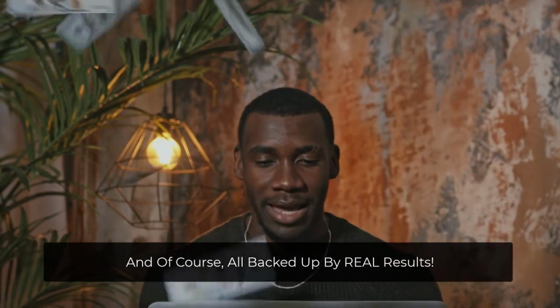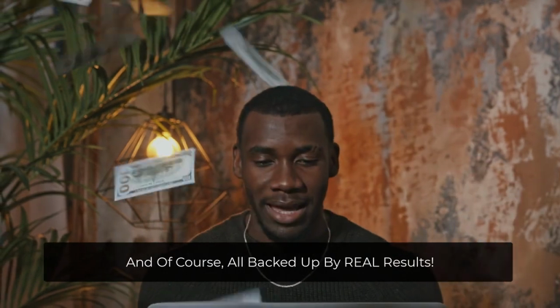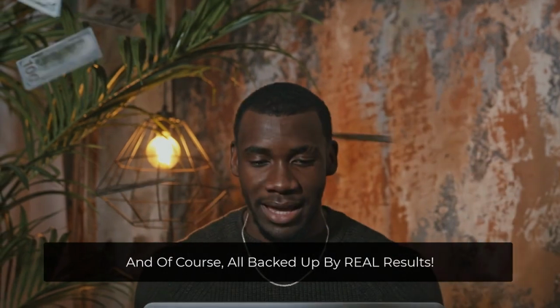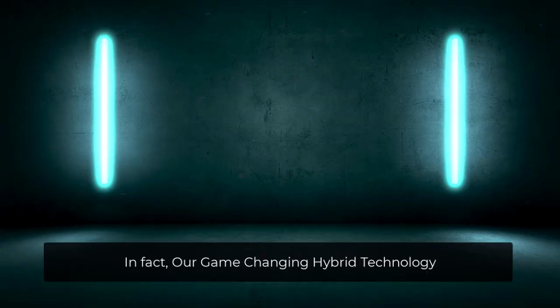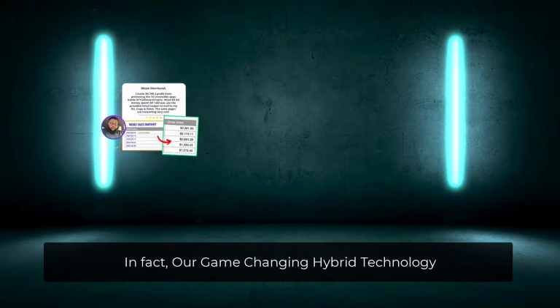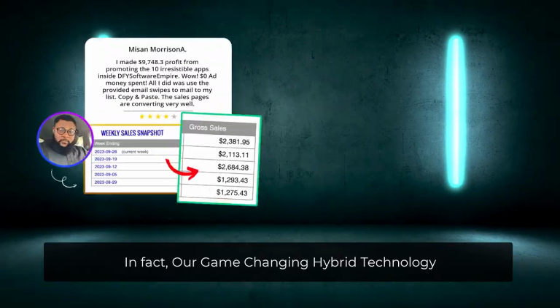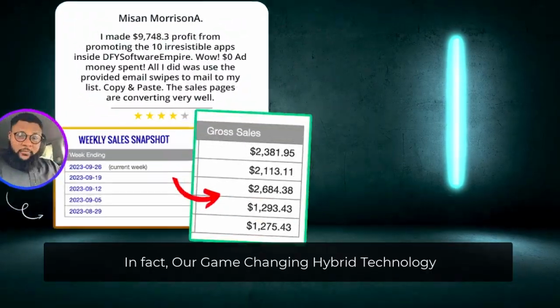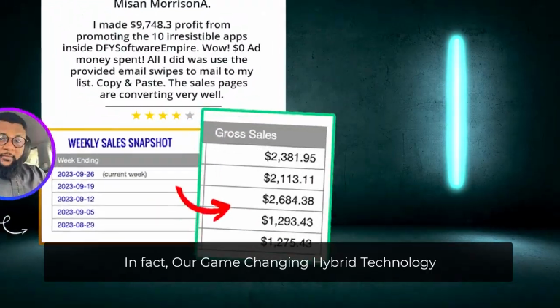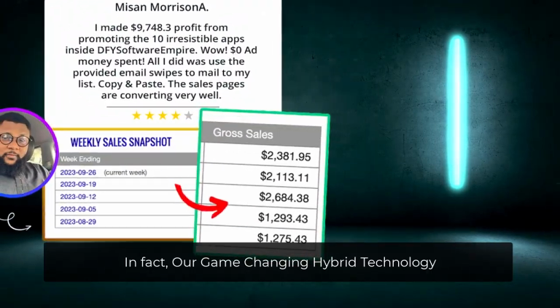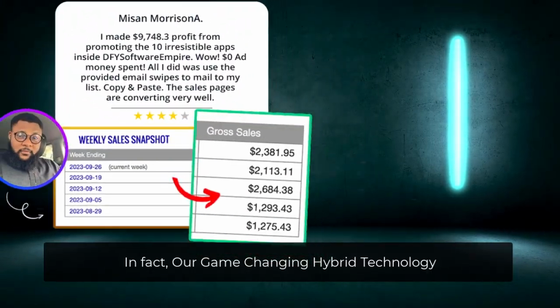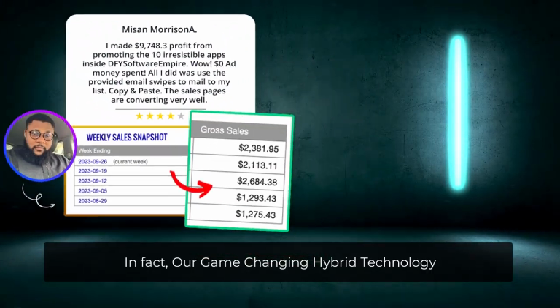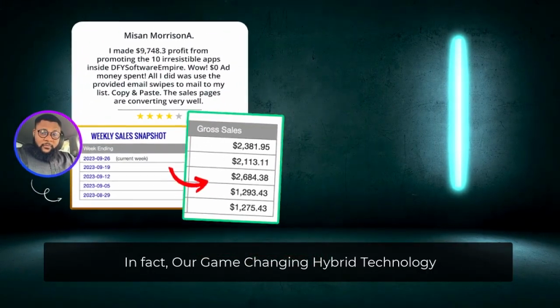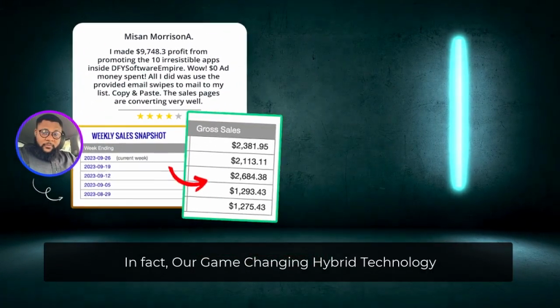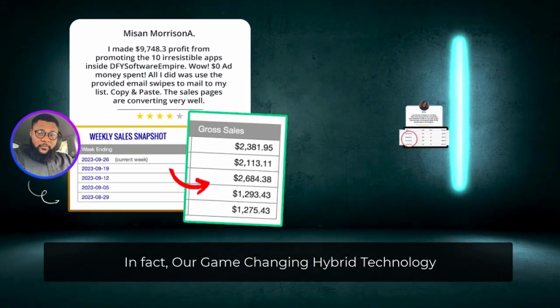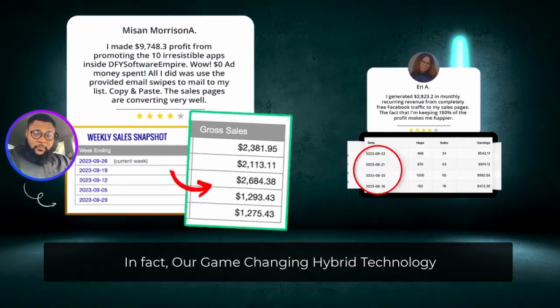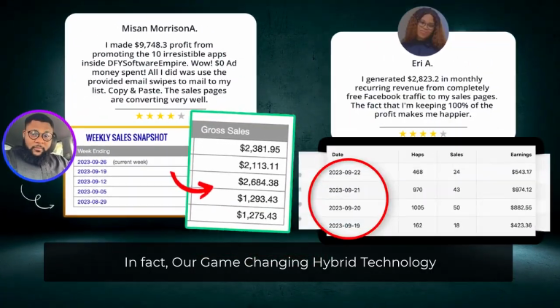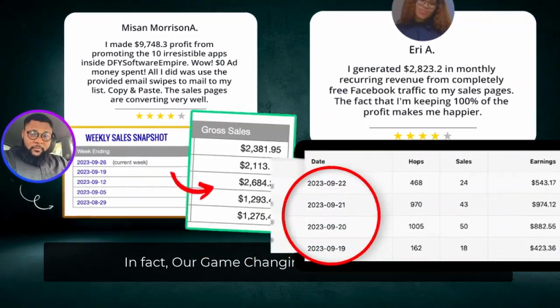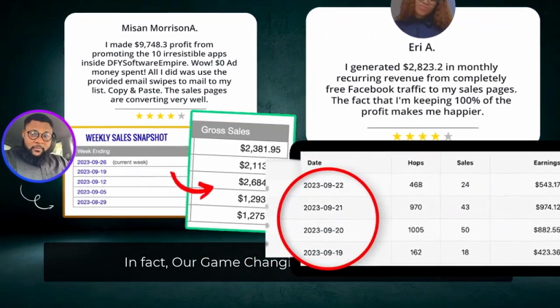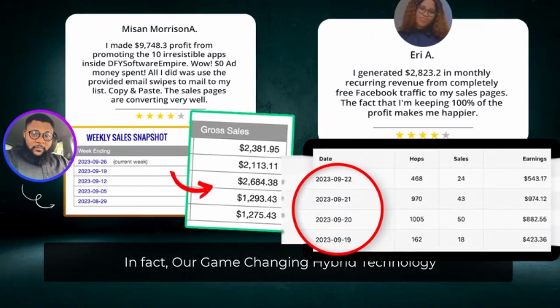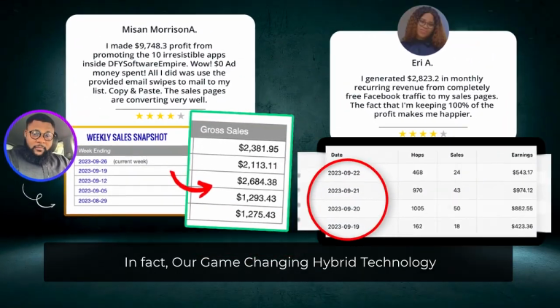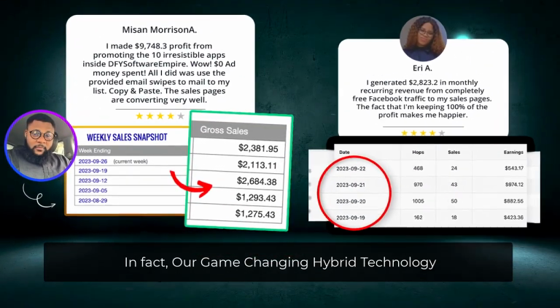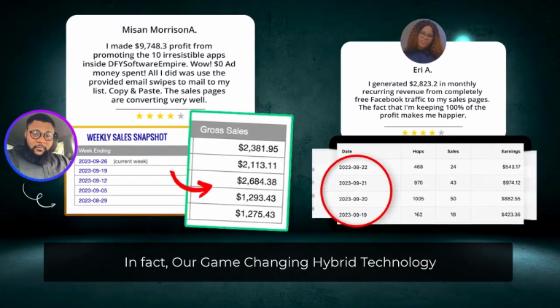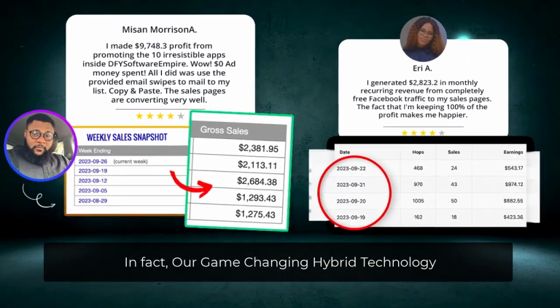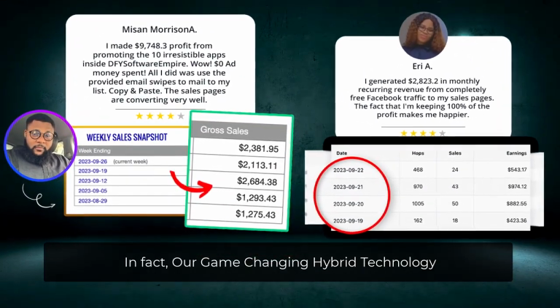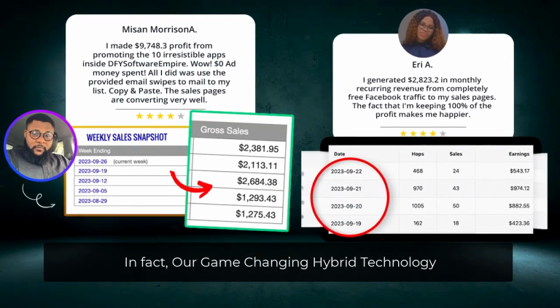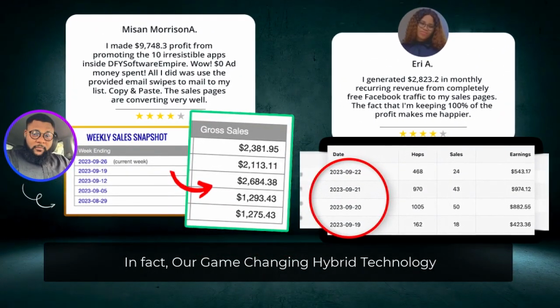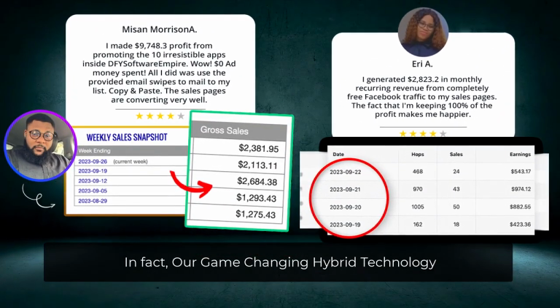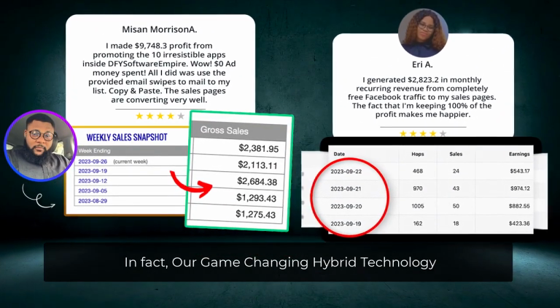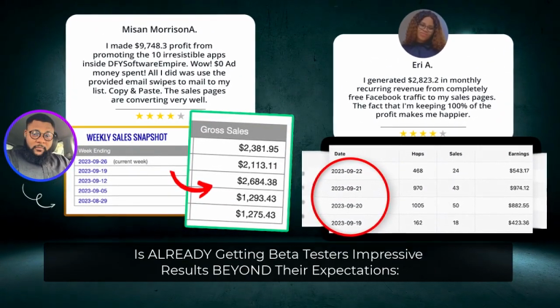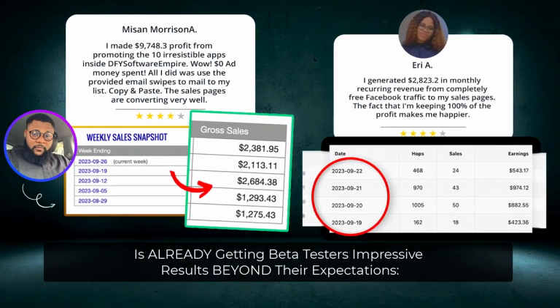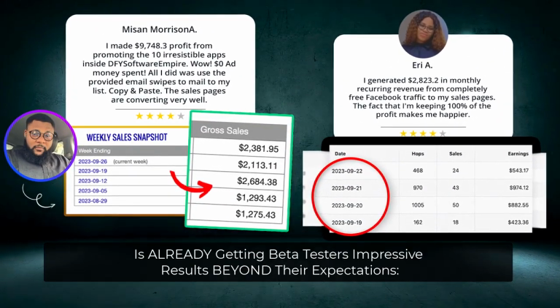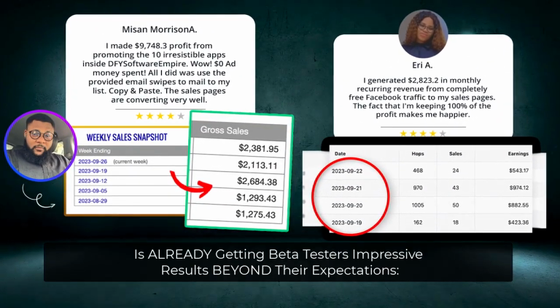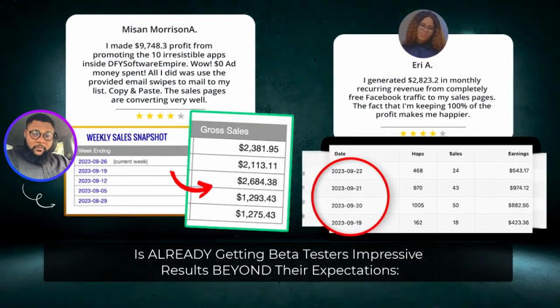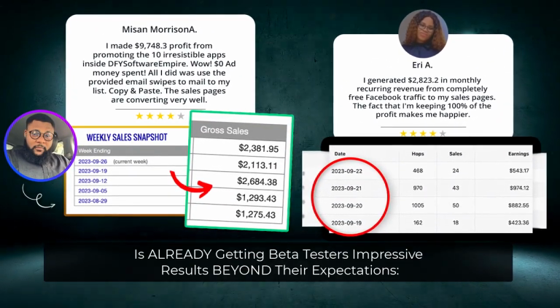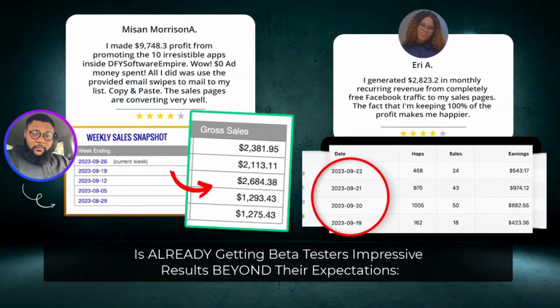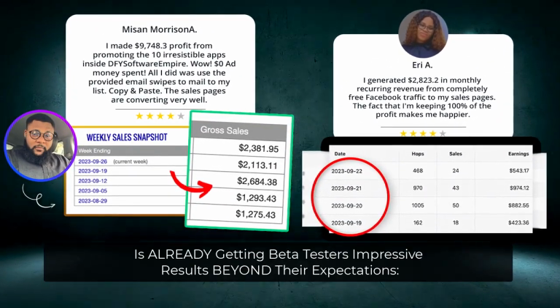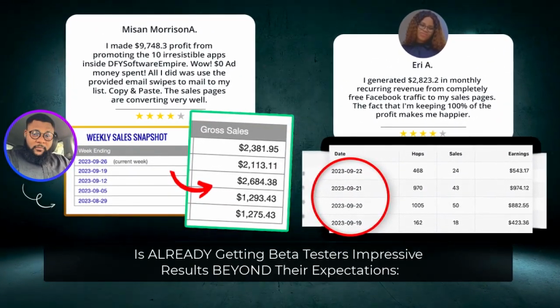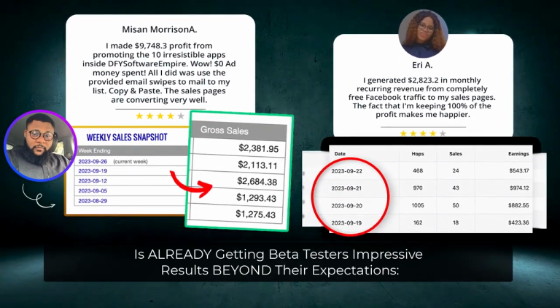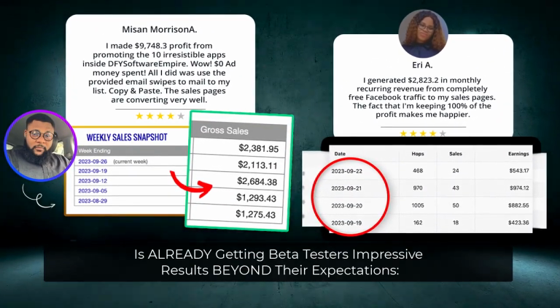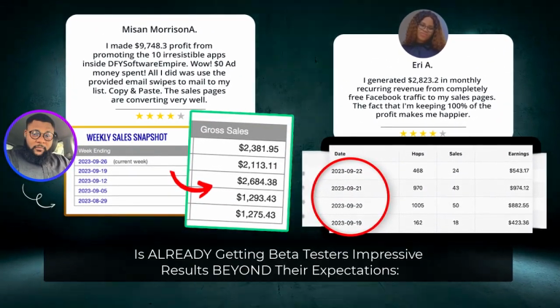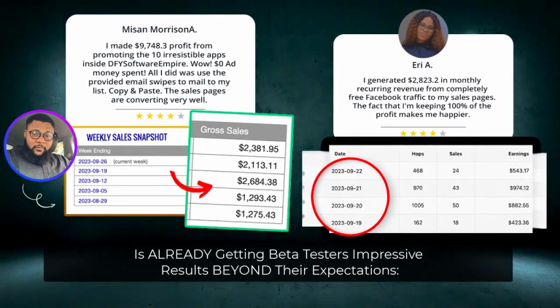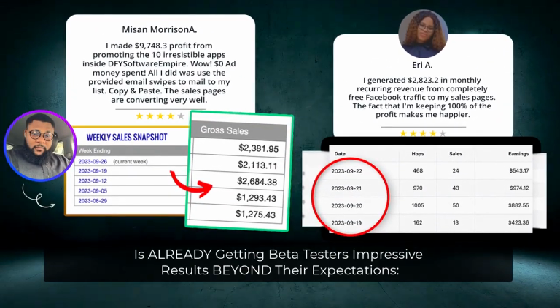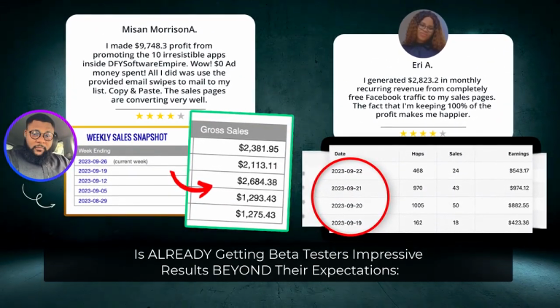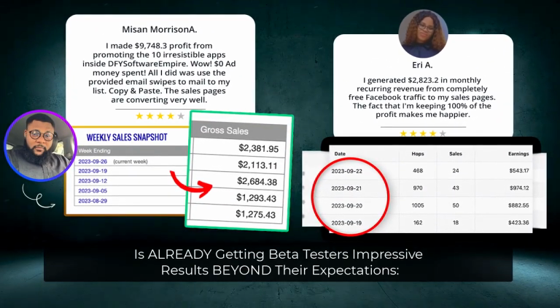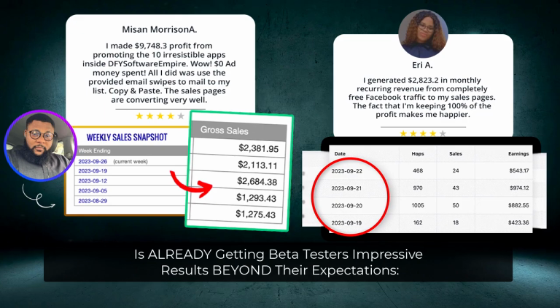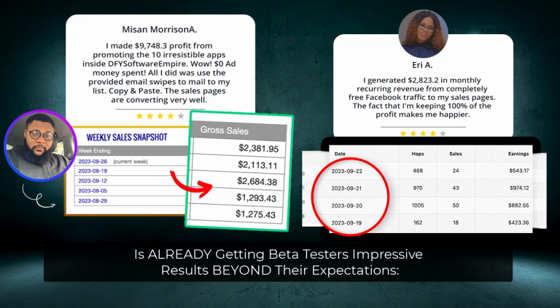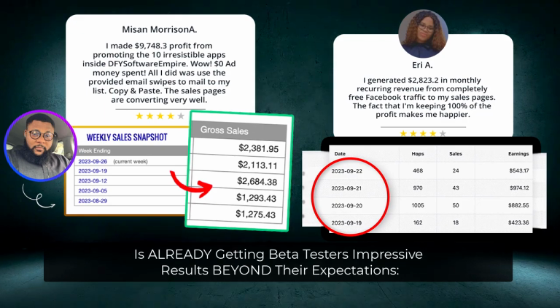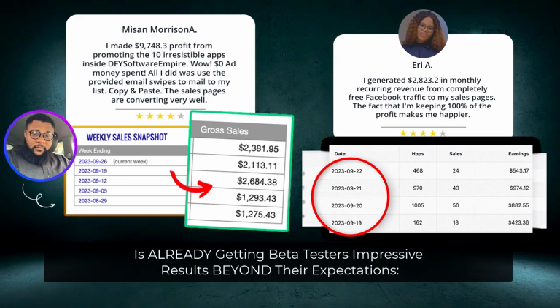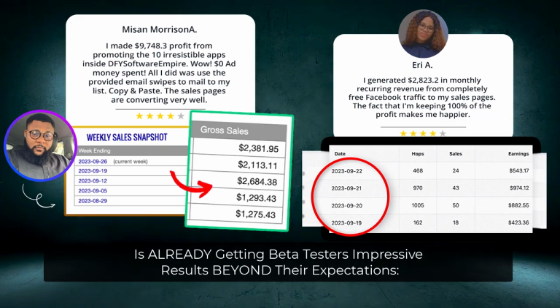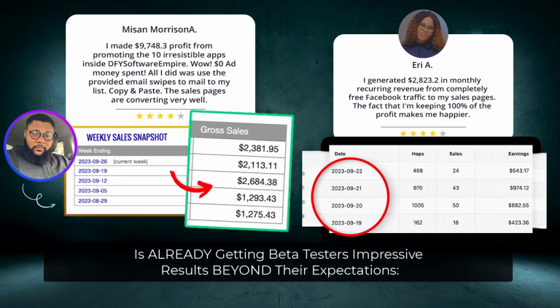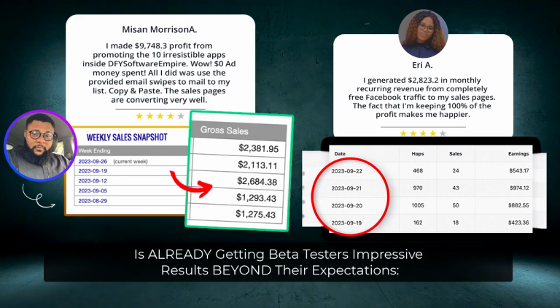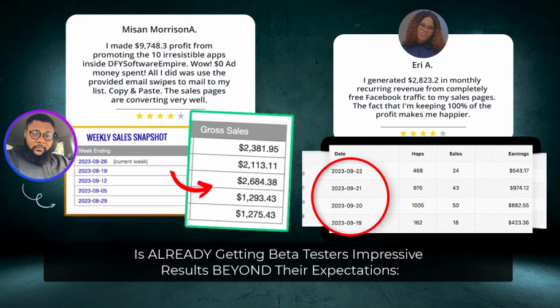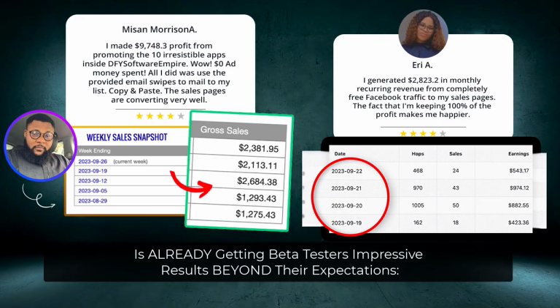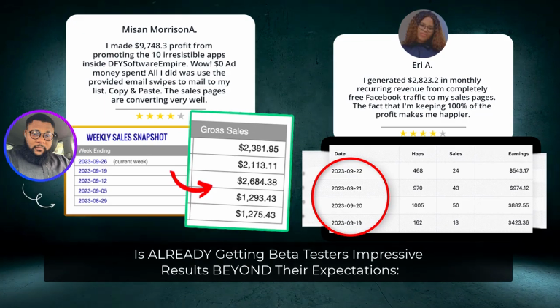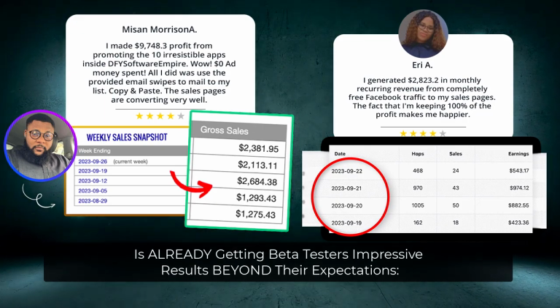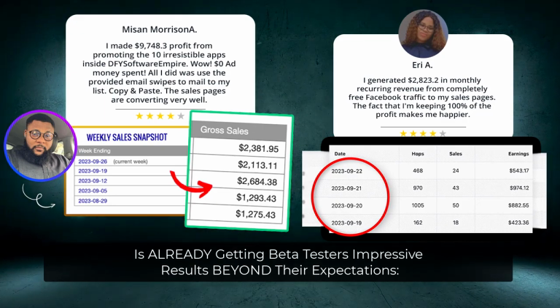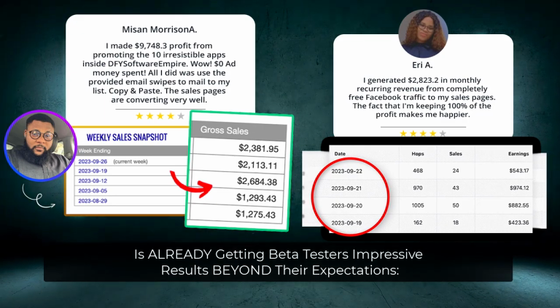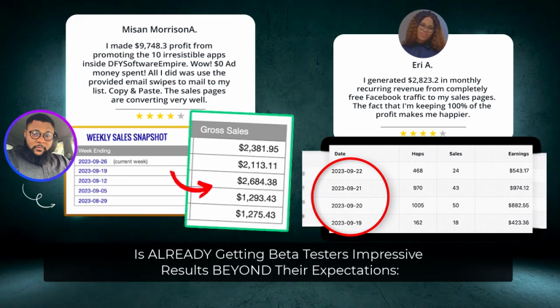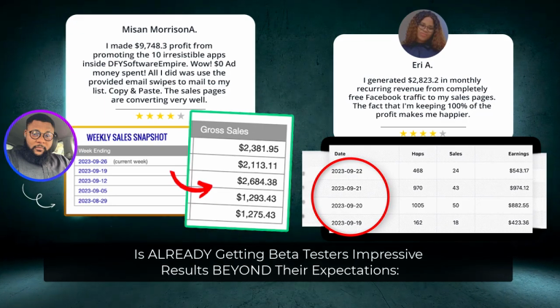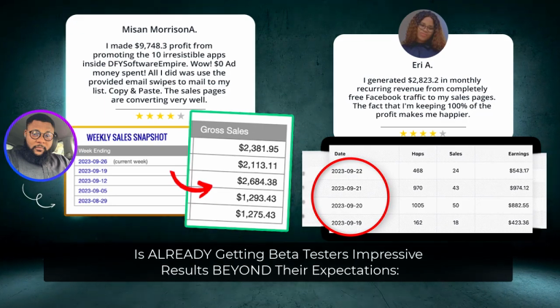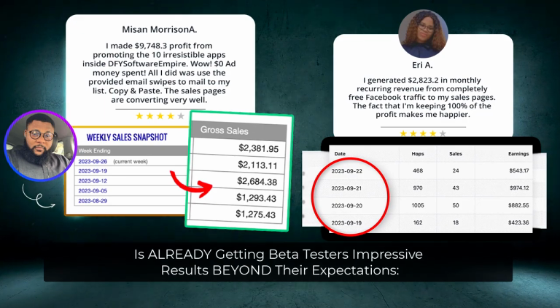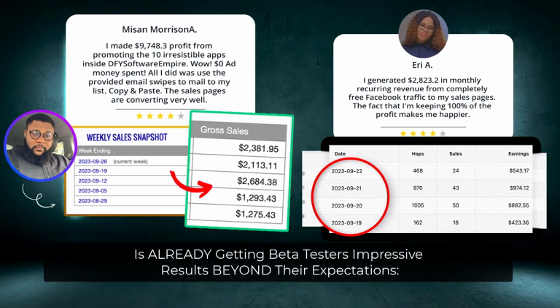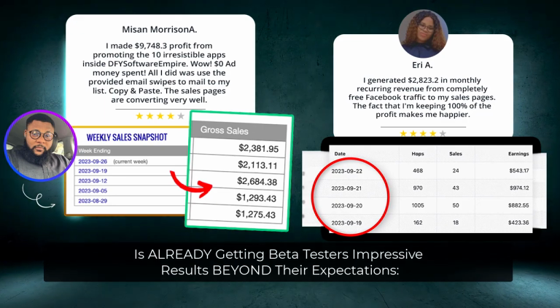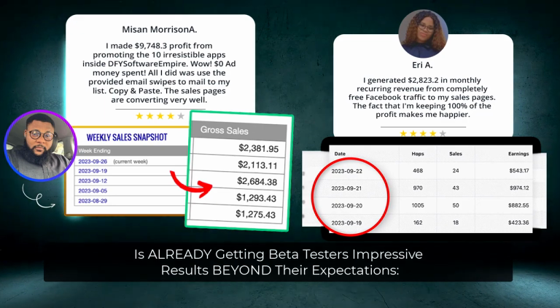And of course, all backed up by real results. In fact, our game-changing hybrid technology is already getting beta testers impressive results beyond their expectations.